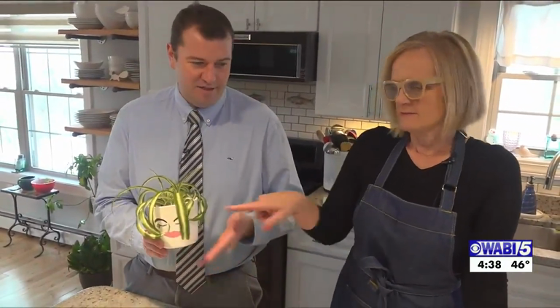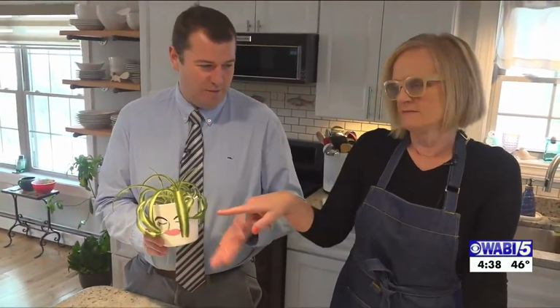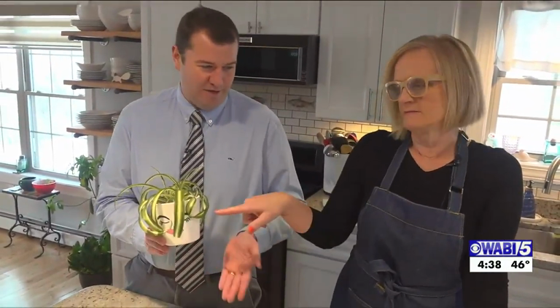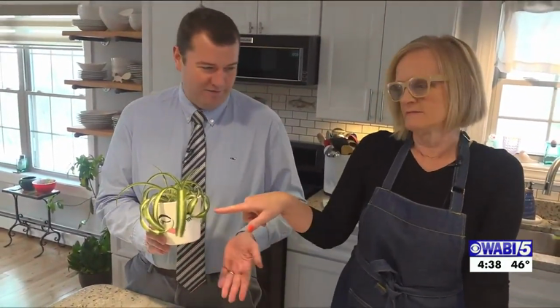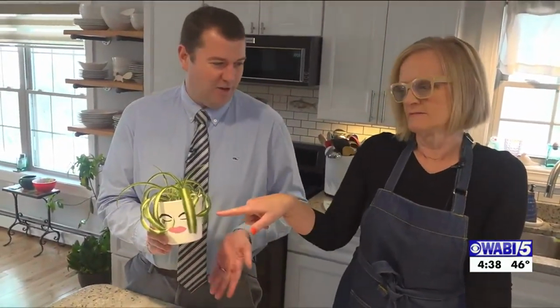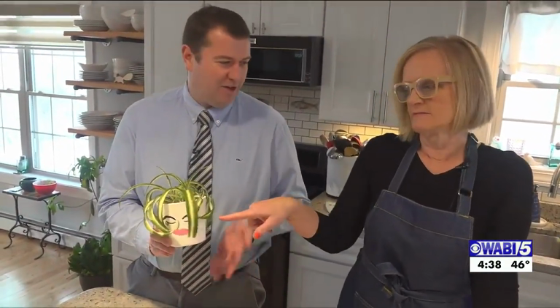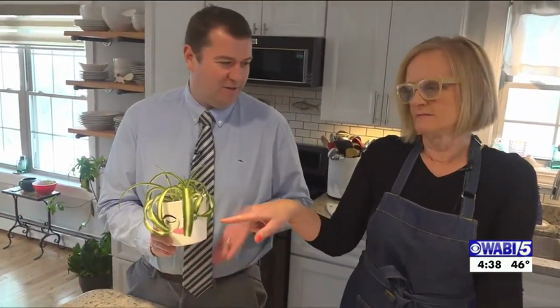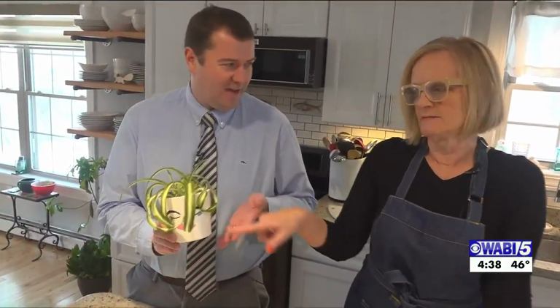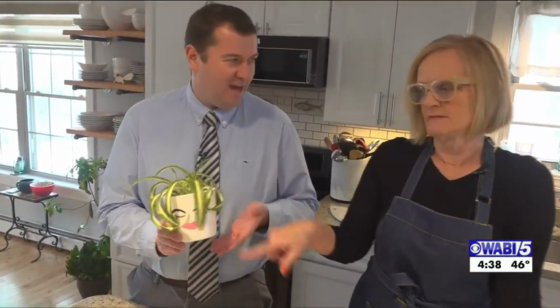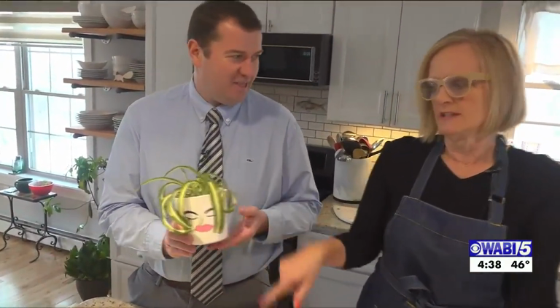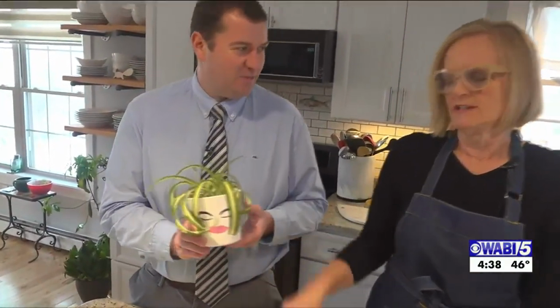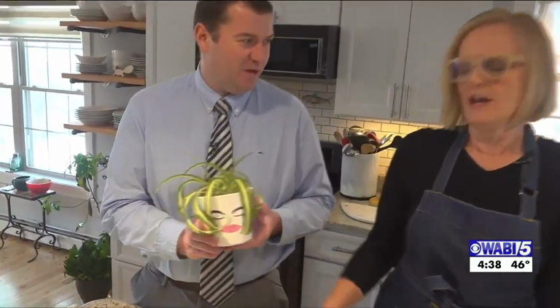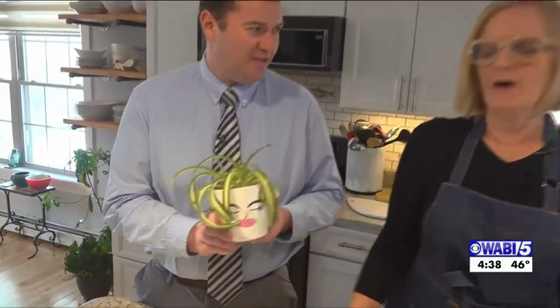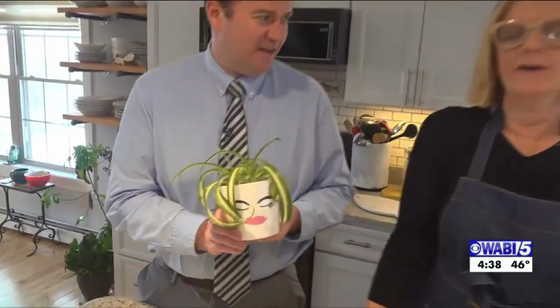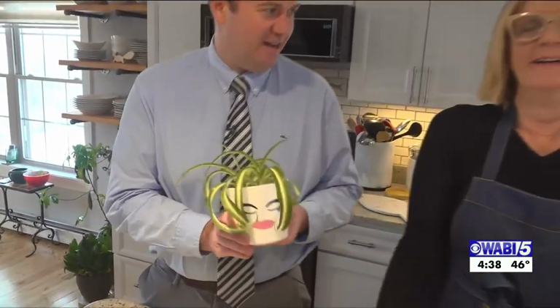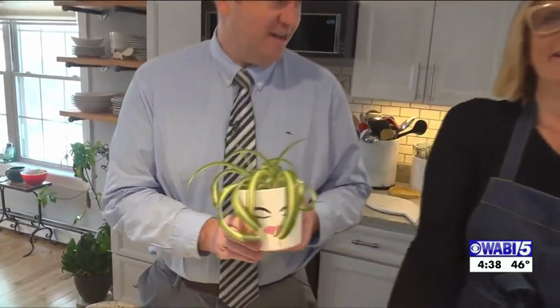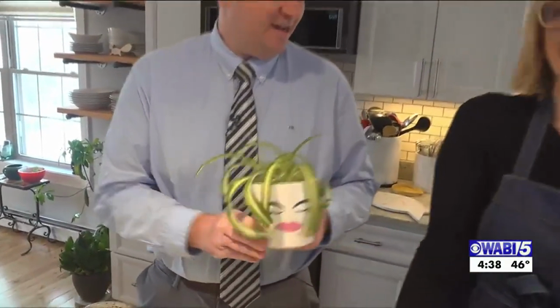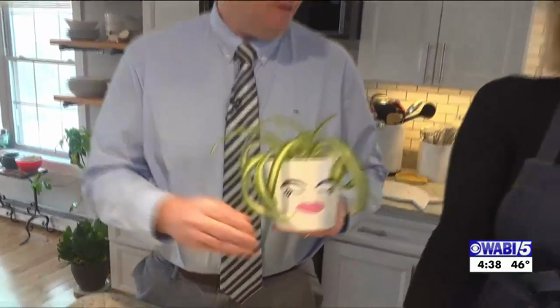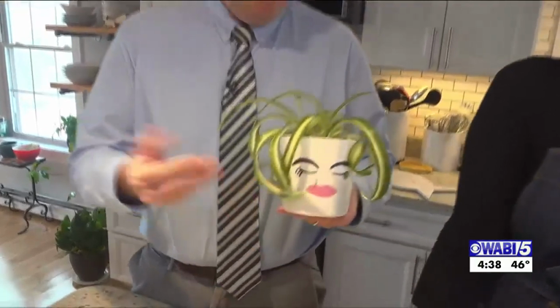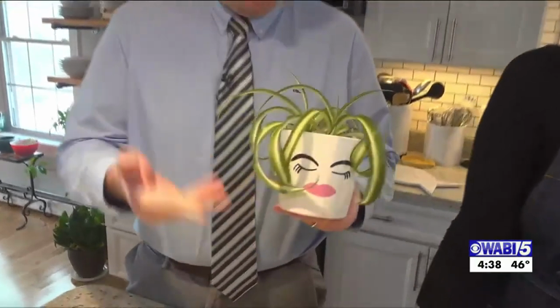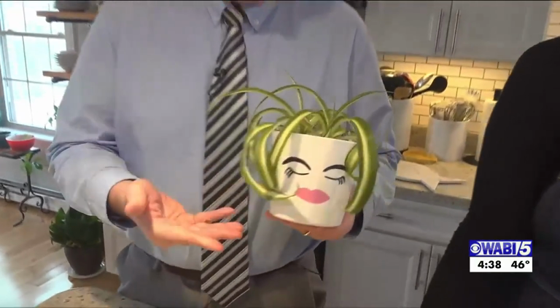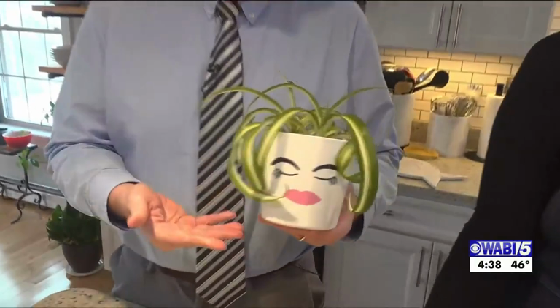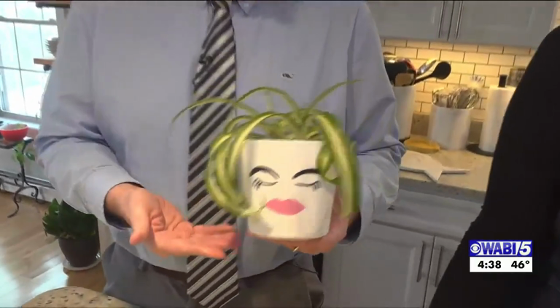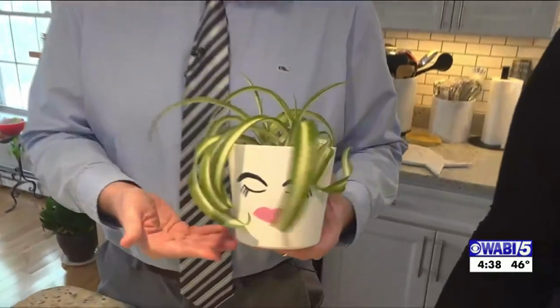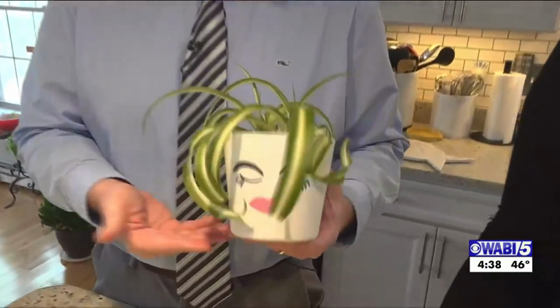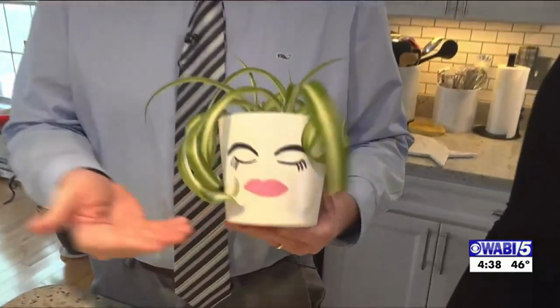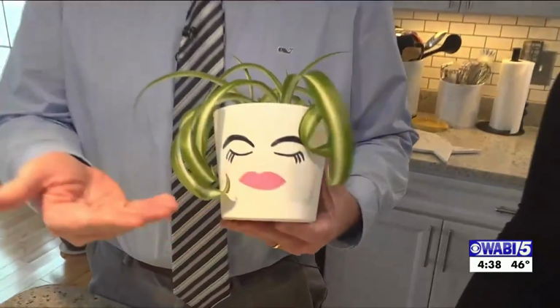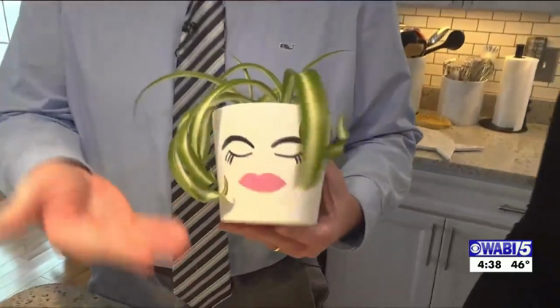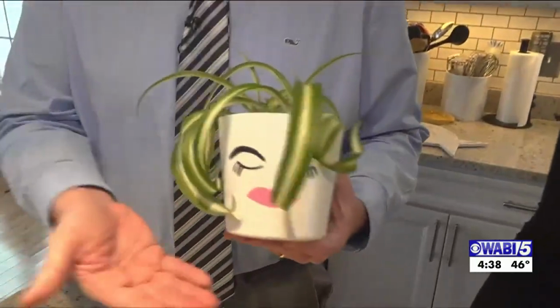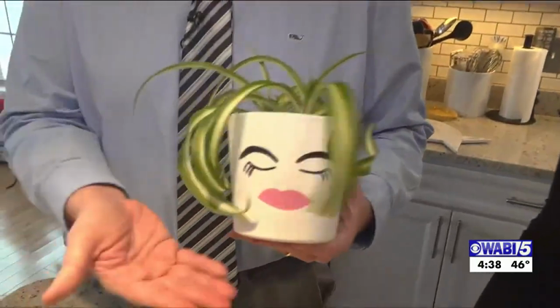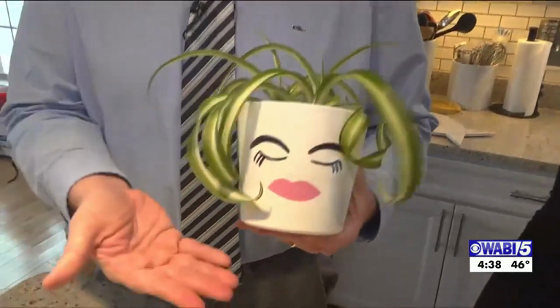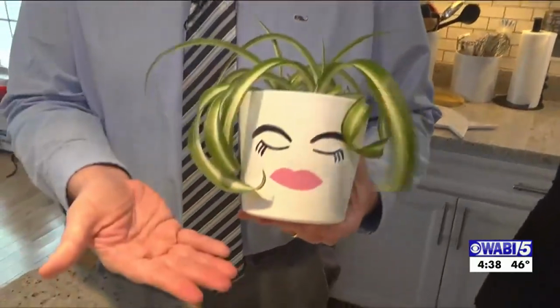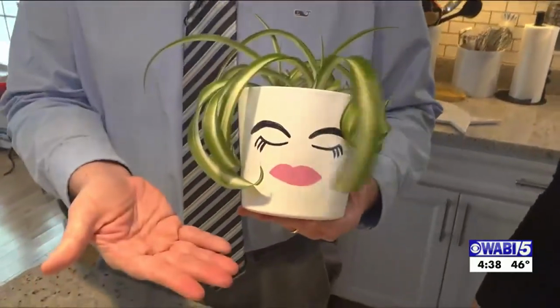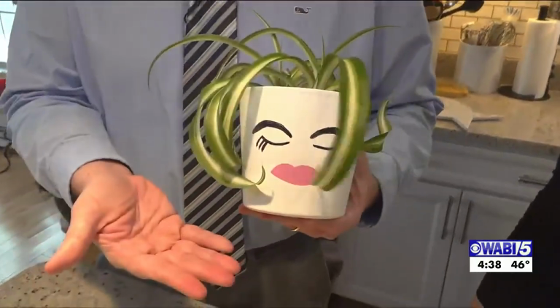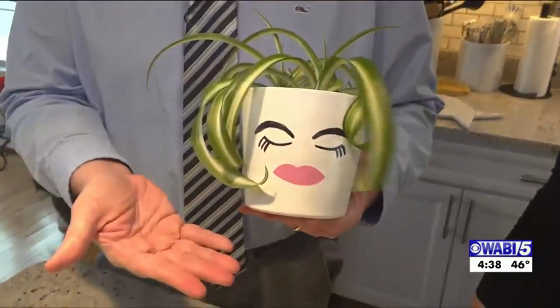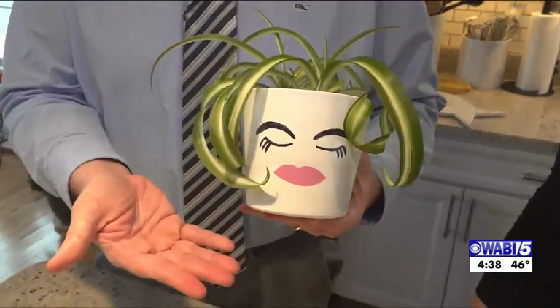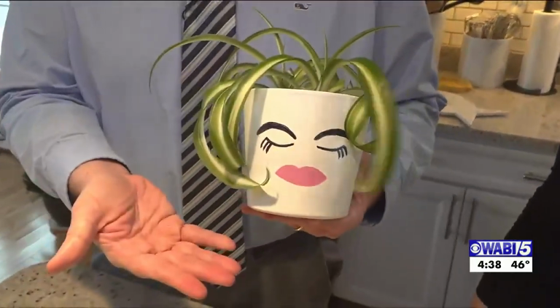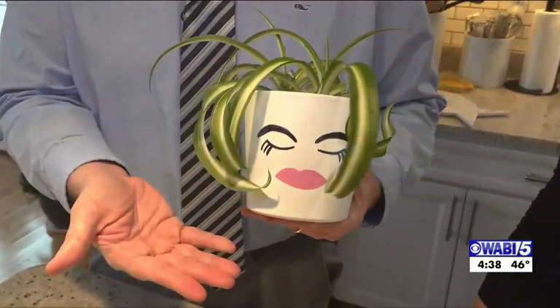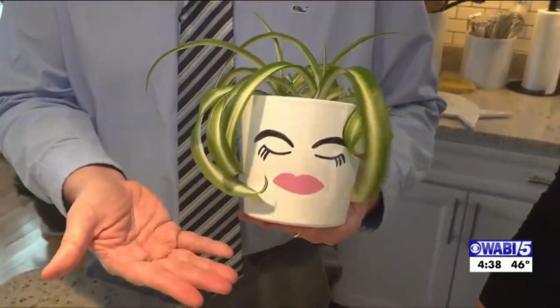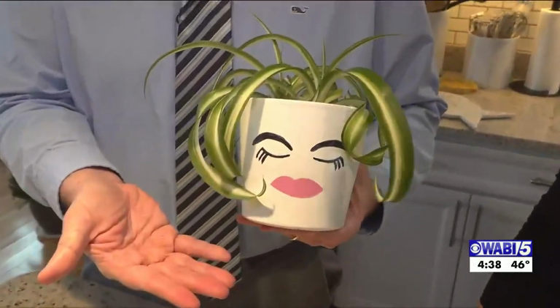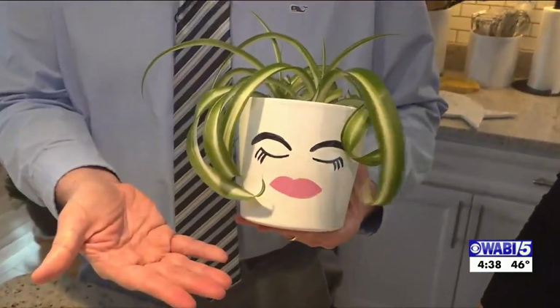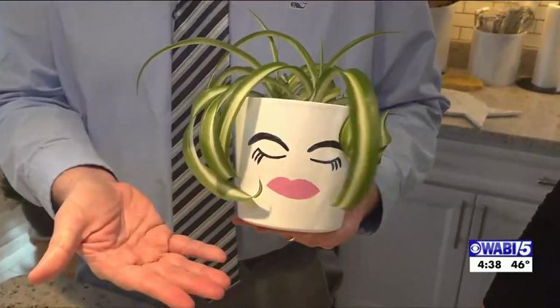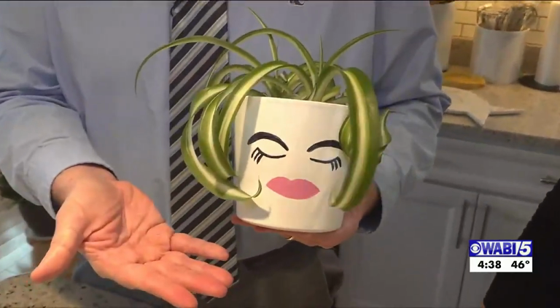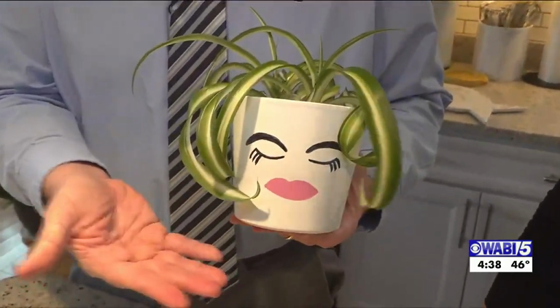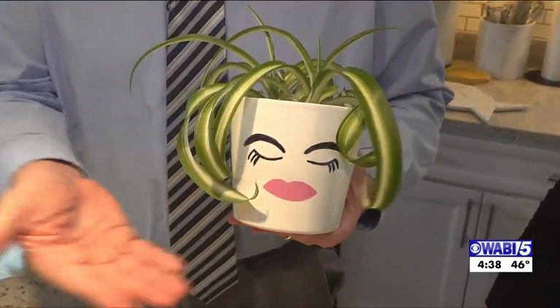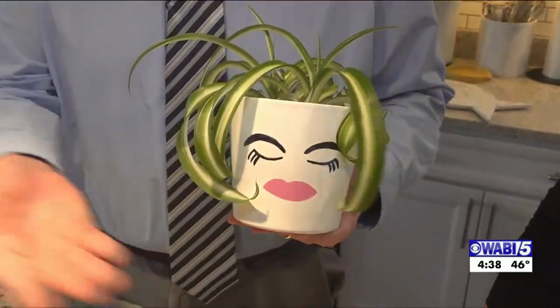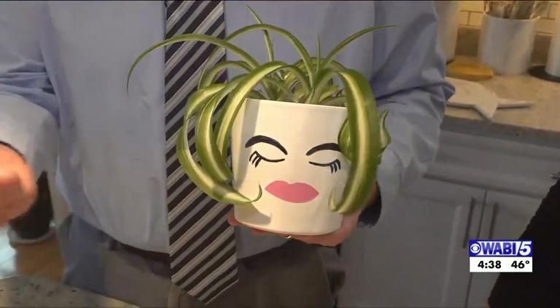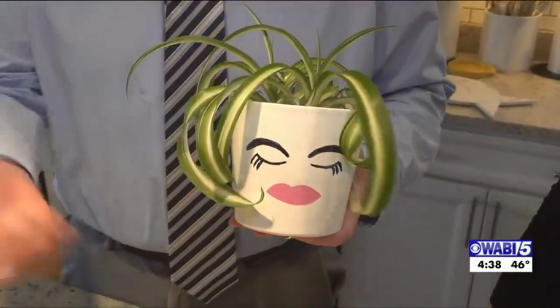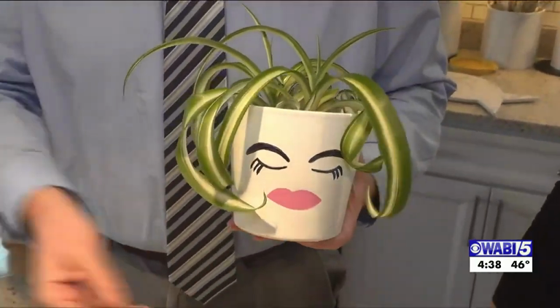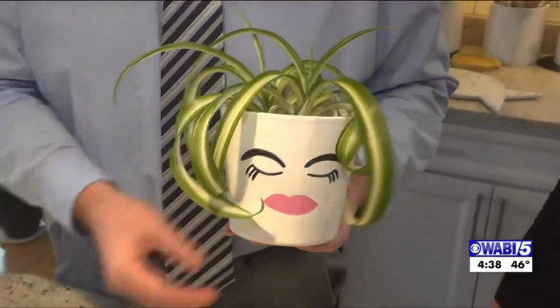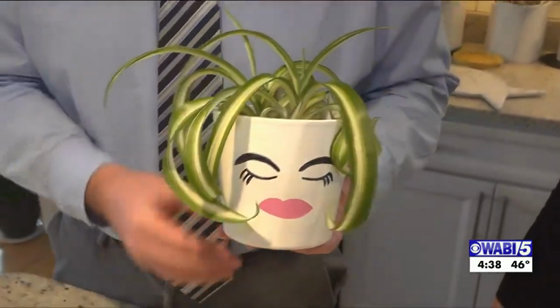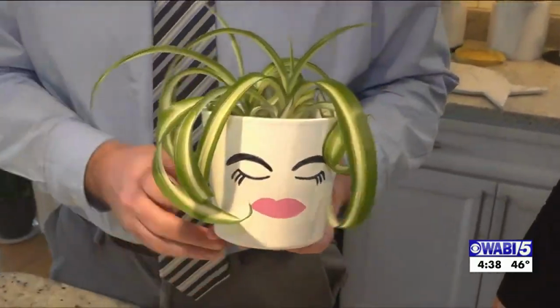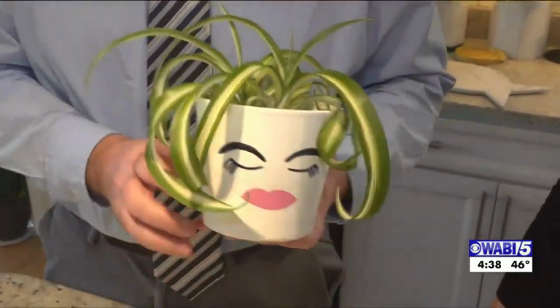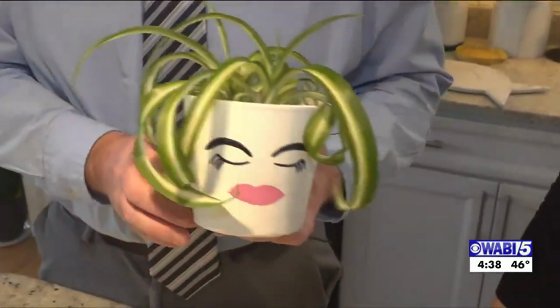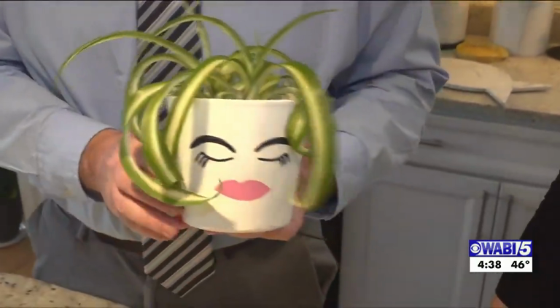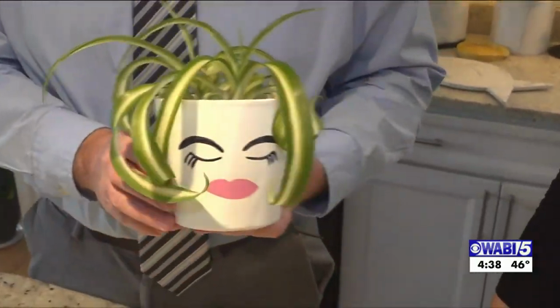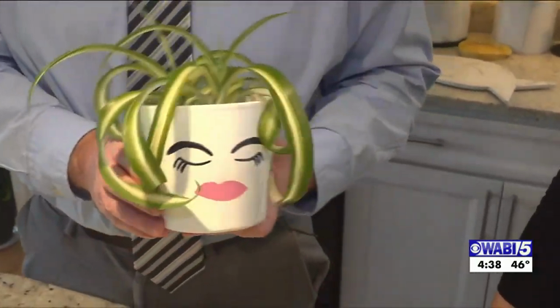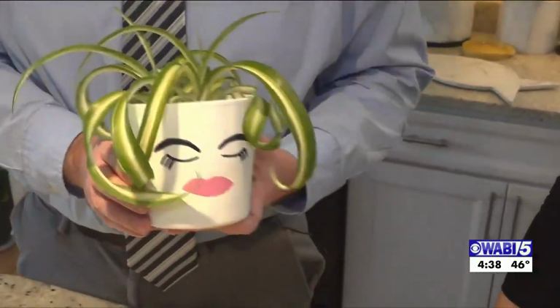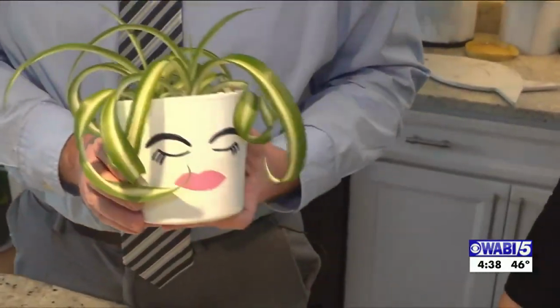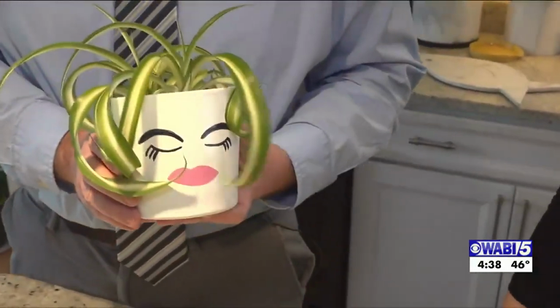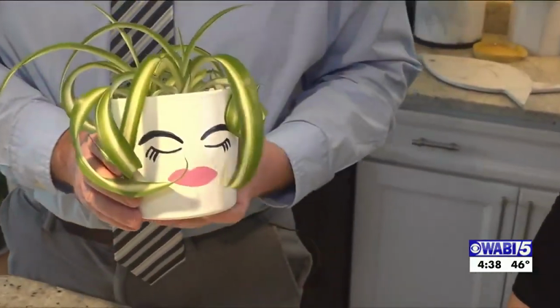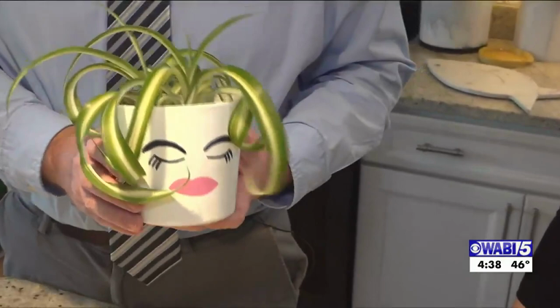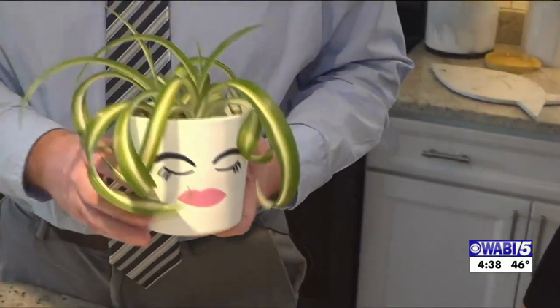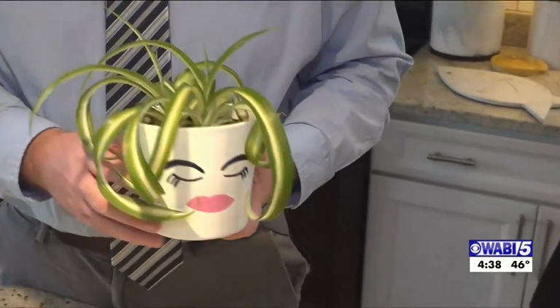Not slipping and falling on the ice, but plant pots with faces on them. Look at that — I made that! You can do it yourself and Deb's going to show us how.